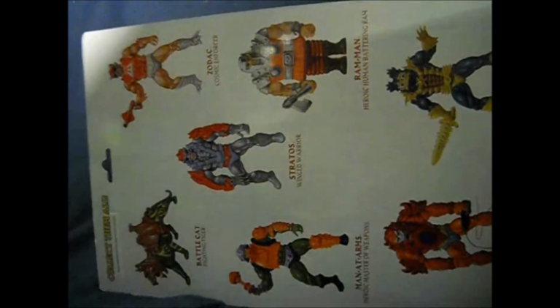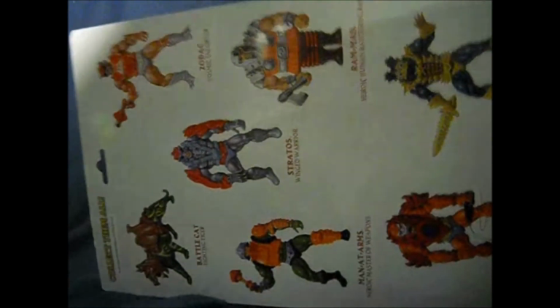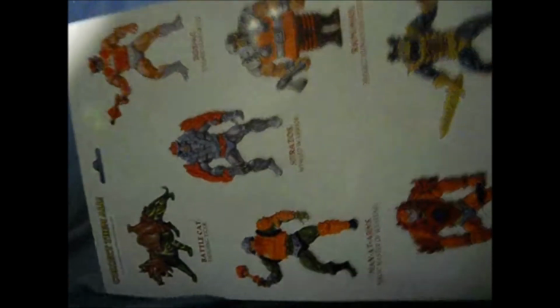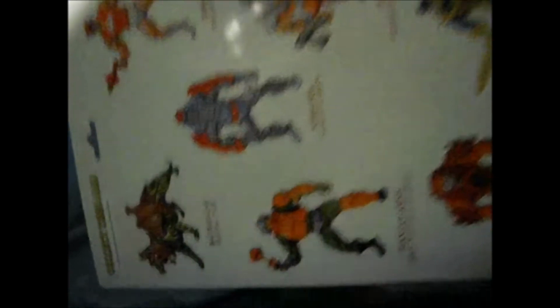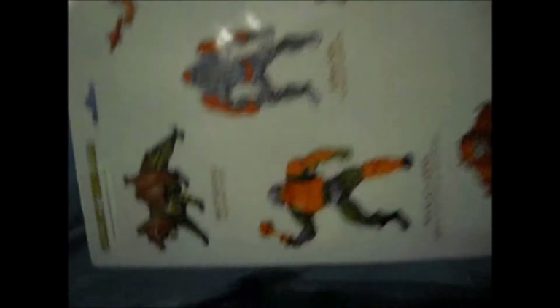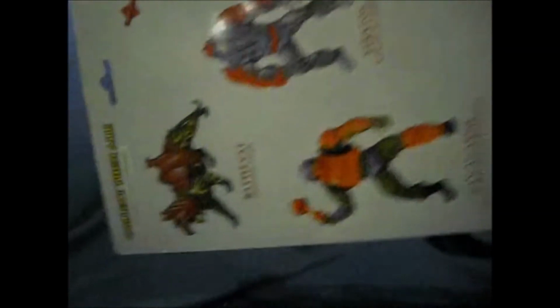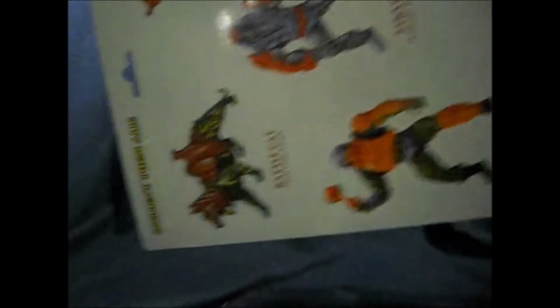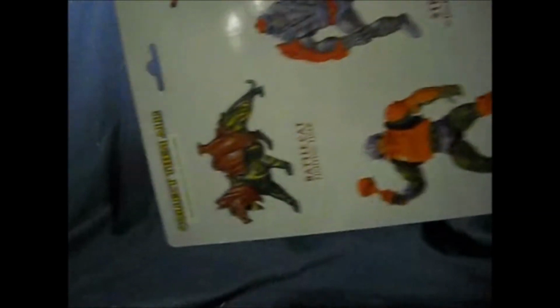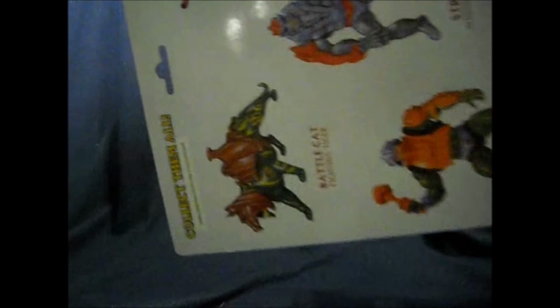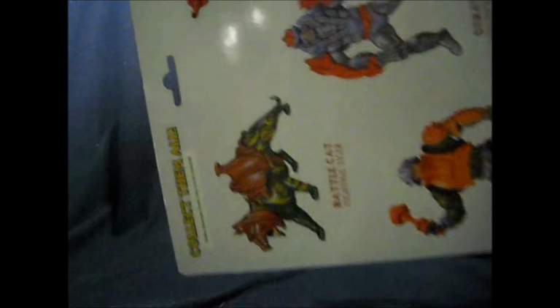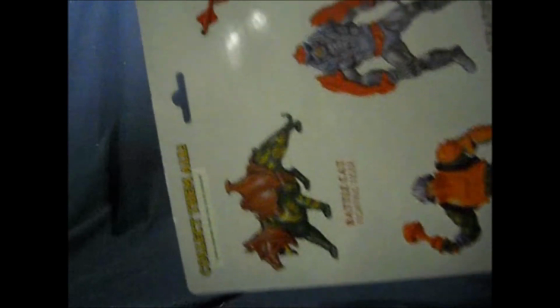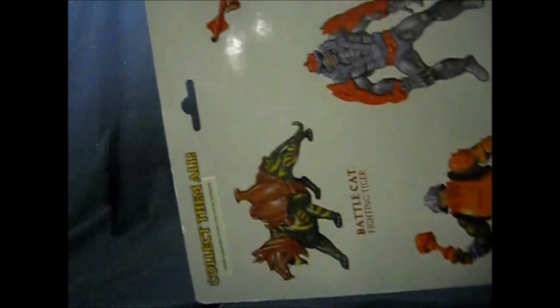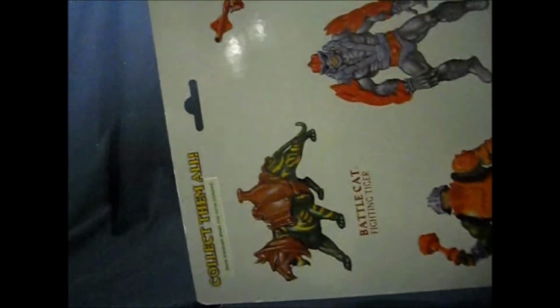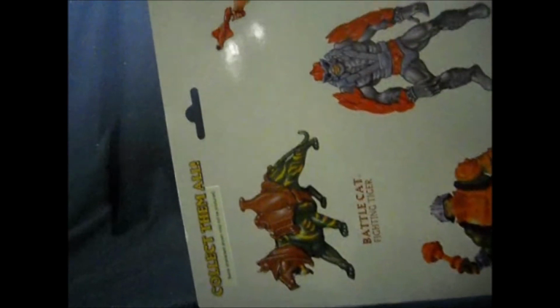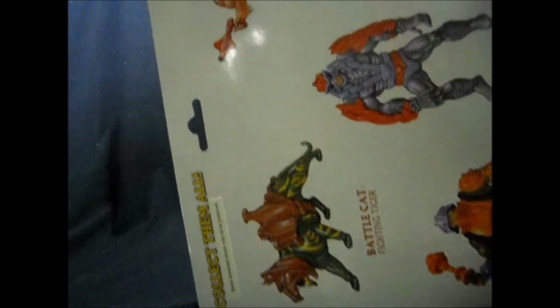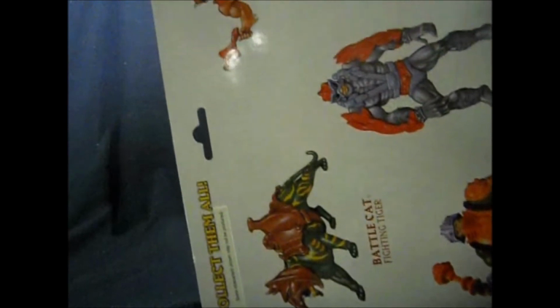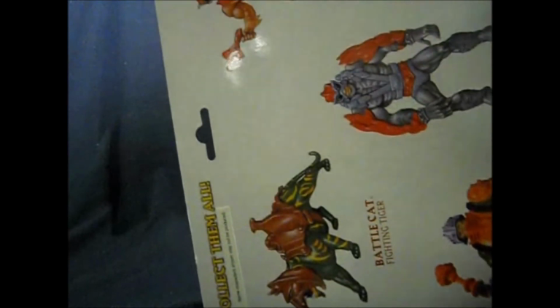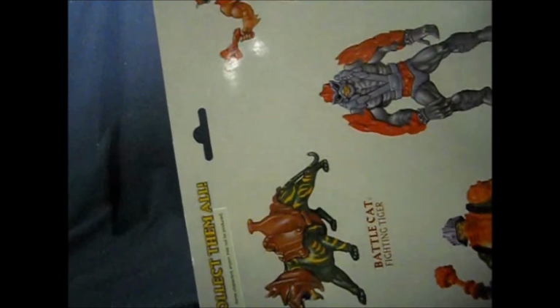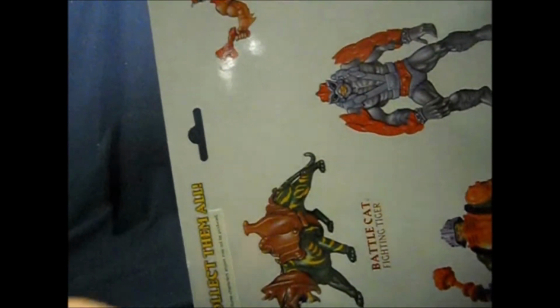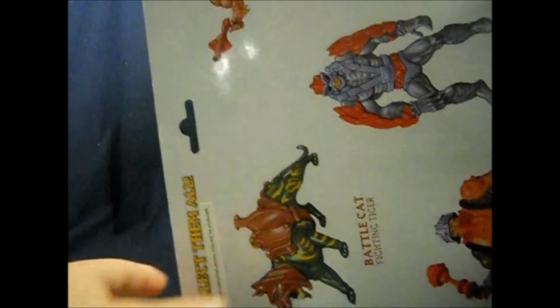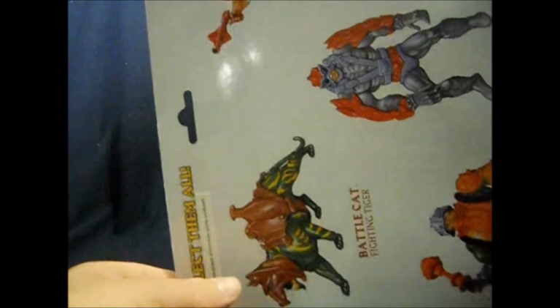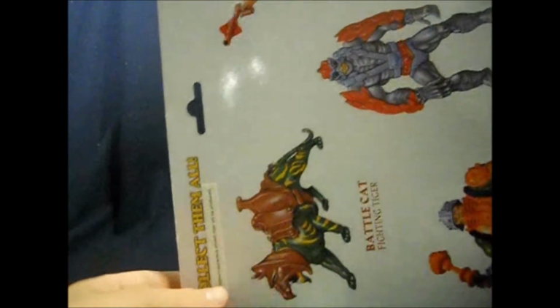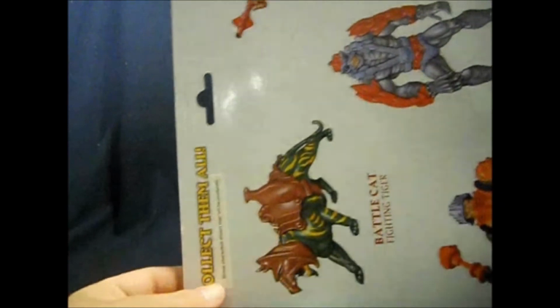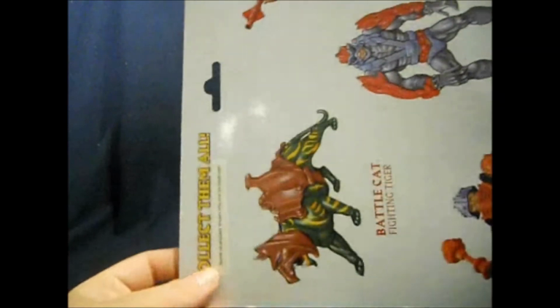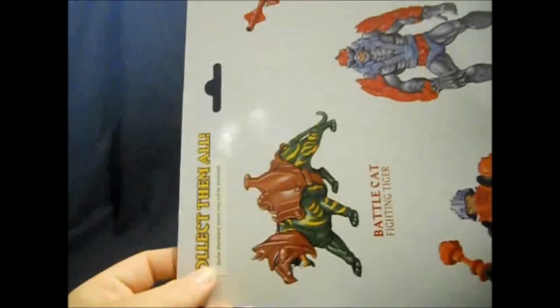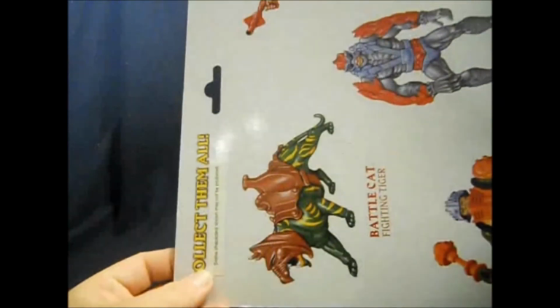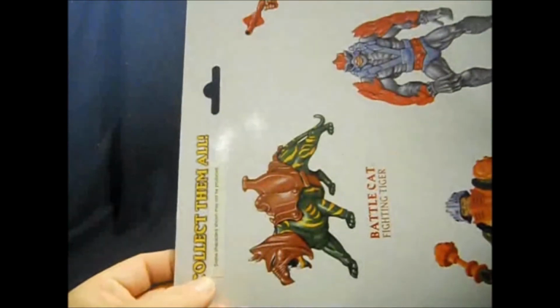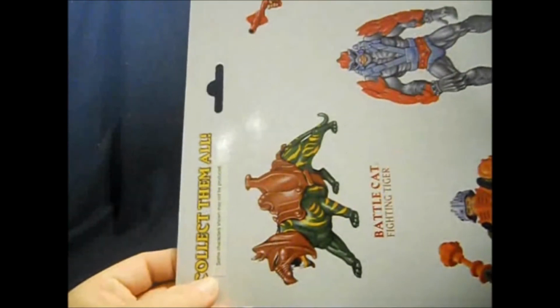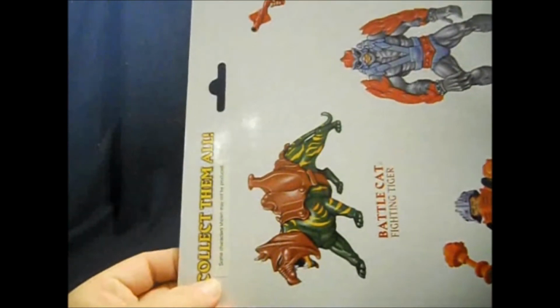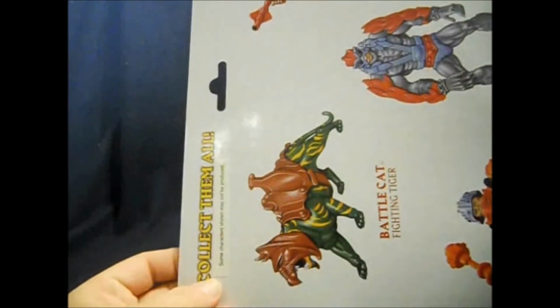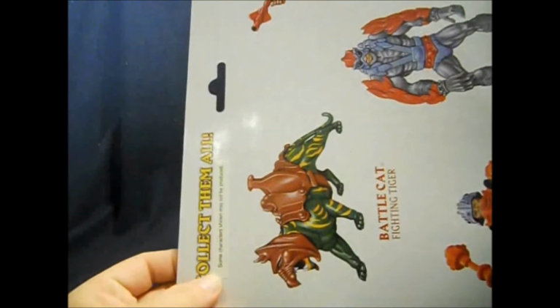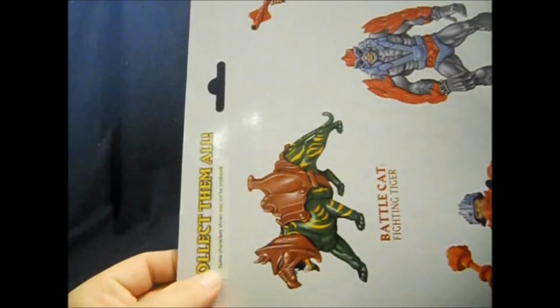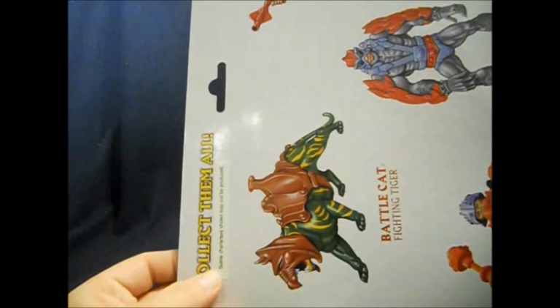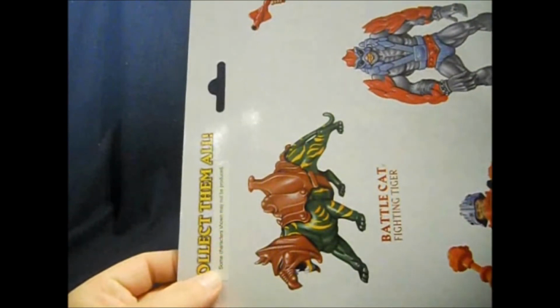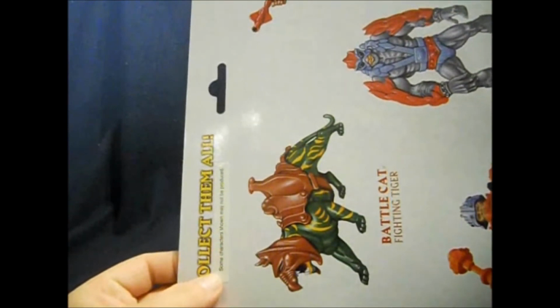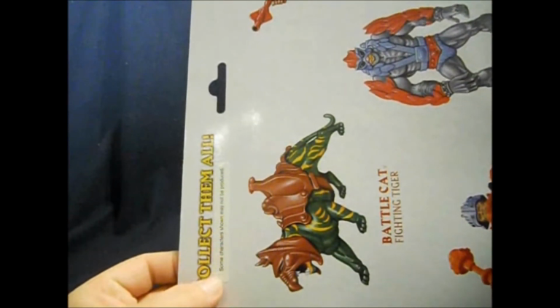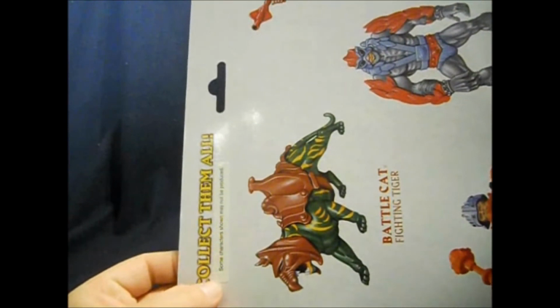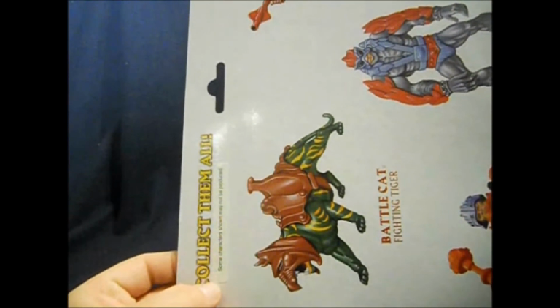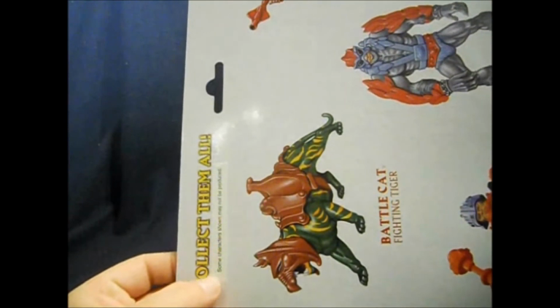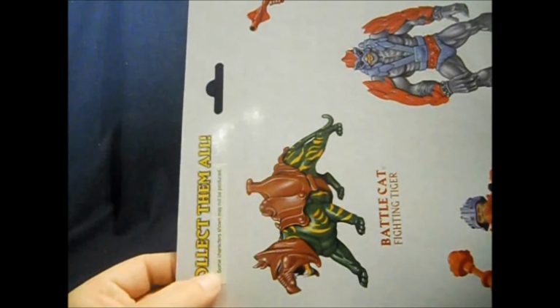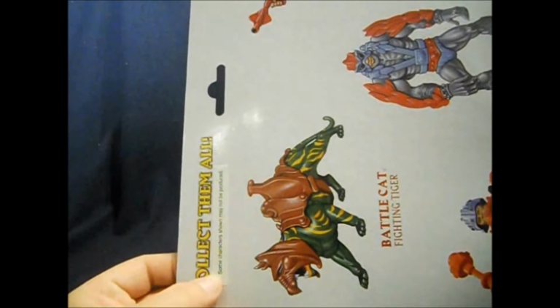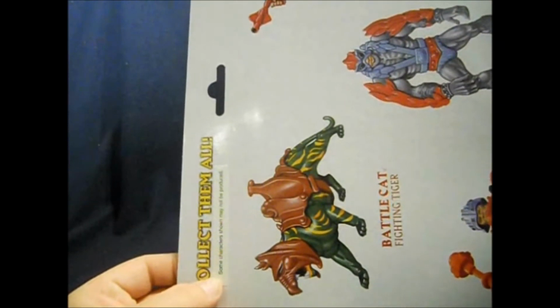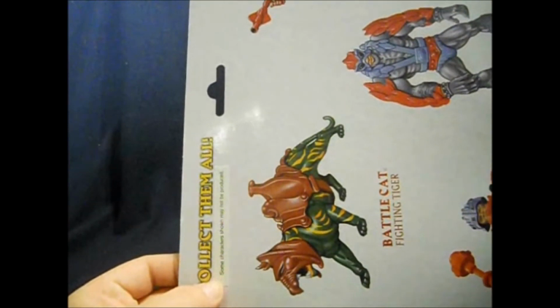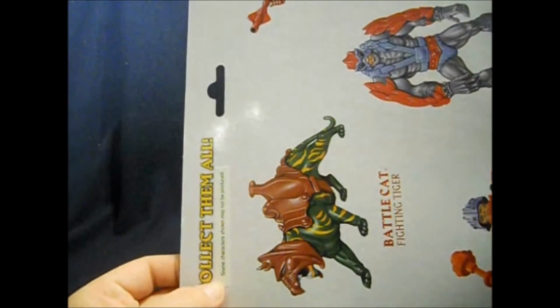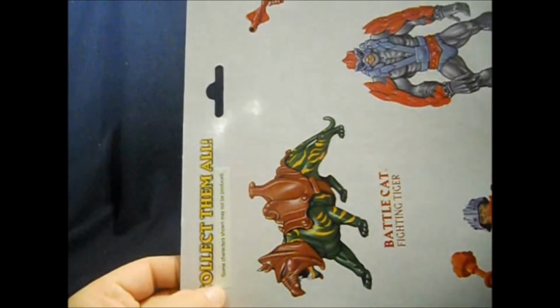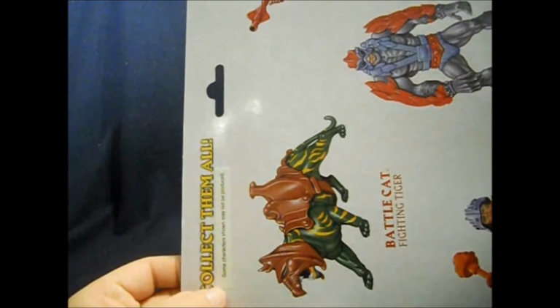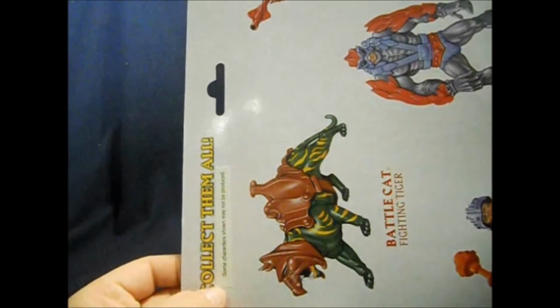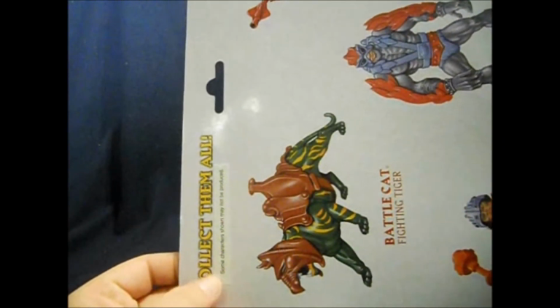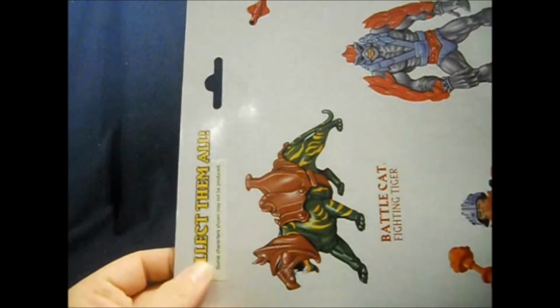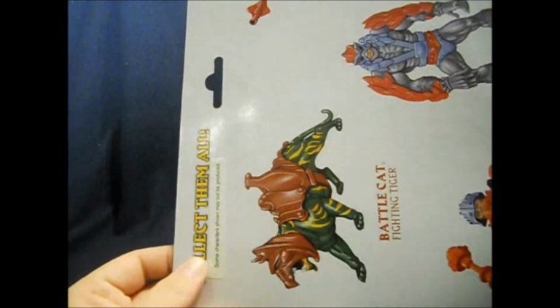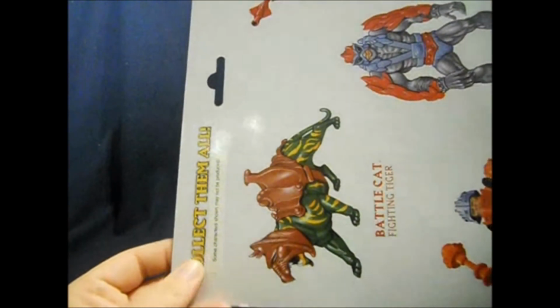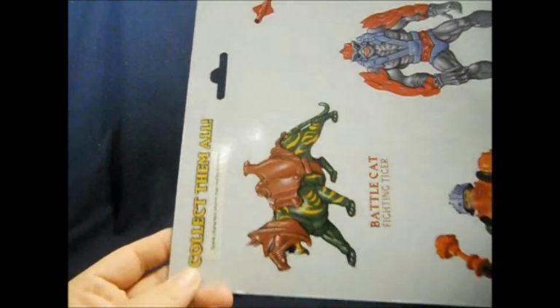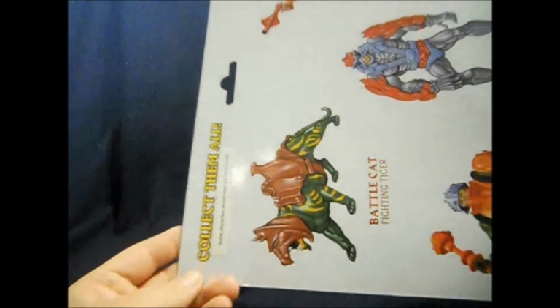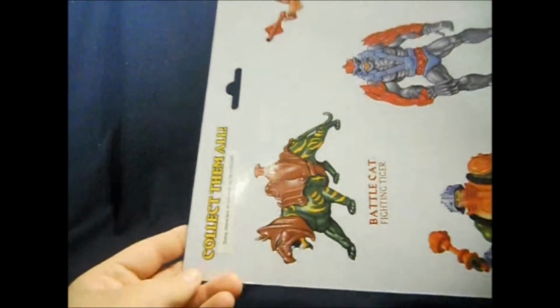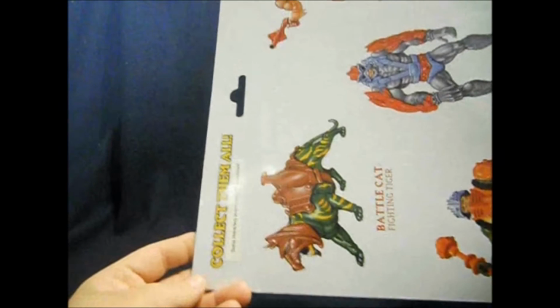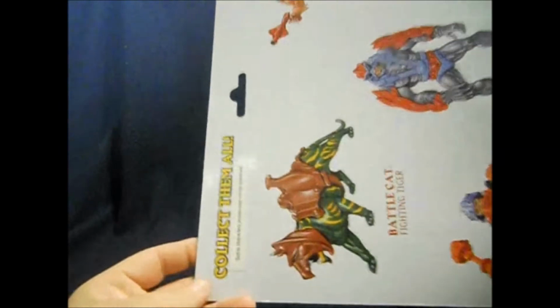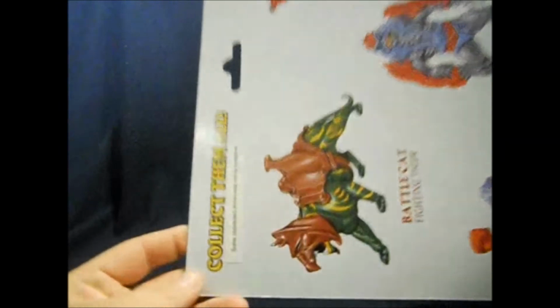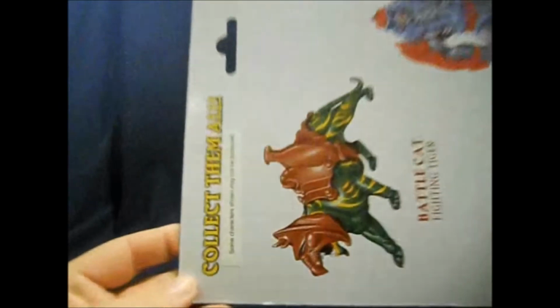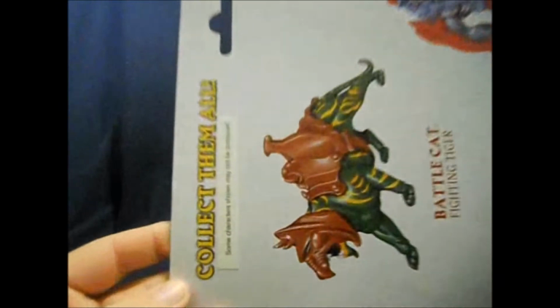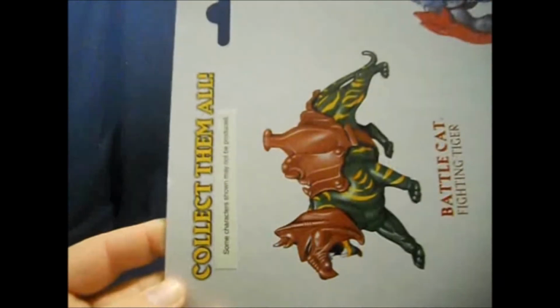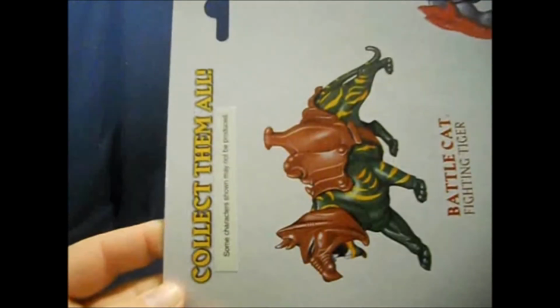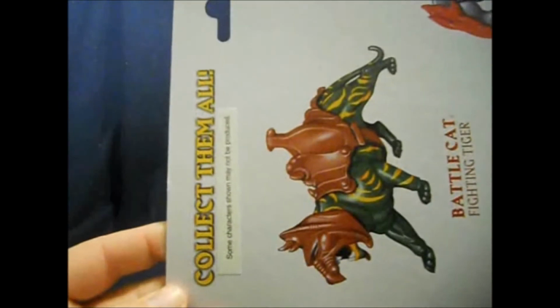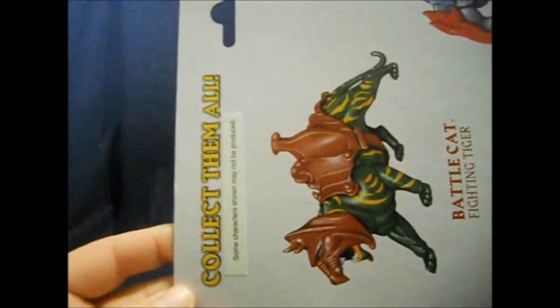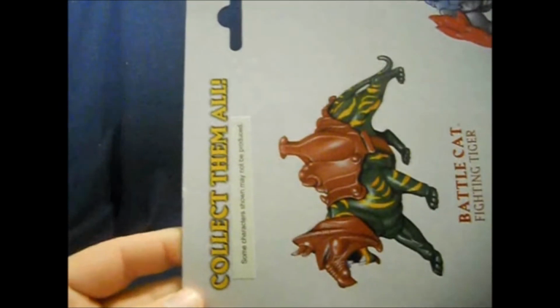I do like the fact that there's a little sticker here over the 'Collect Them All' section where it says 'some characters shown may not be produced.' I think that's pretty funny.